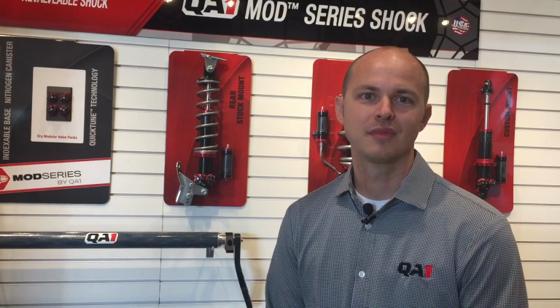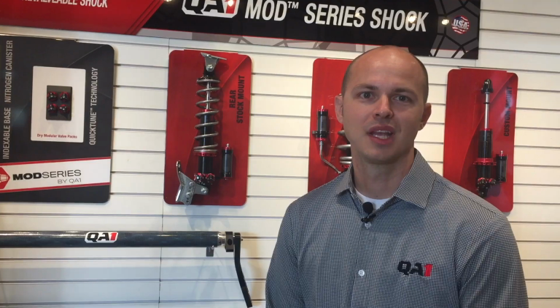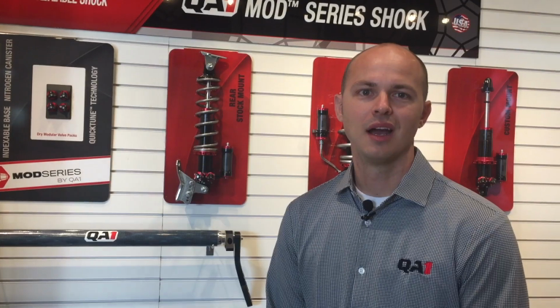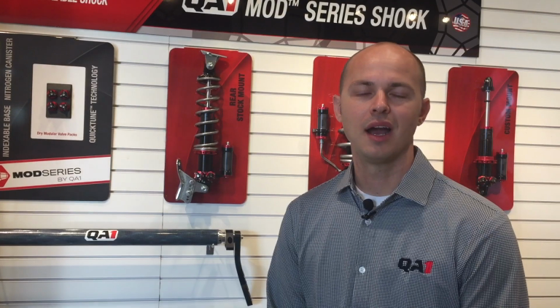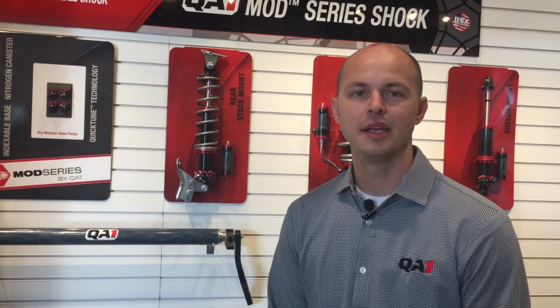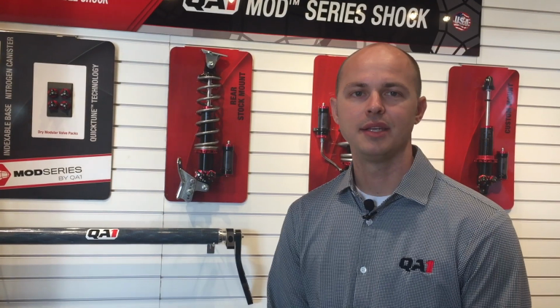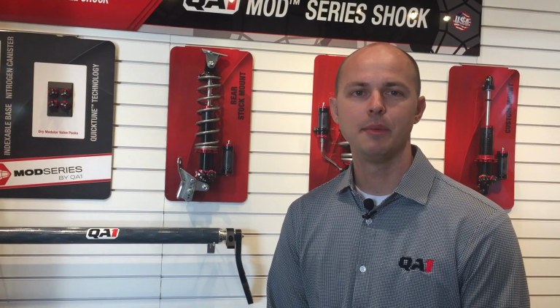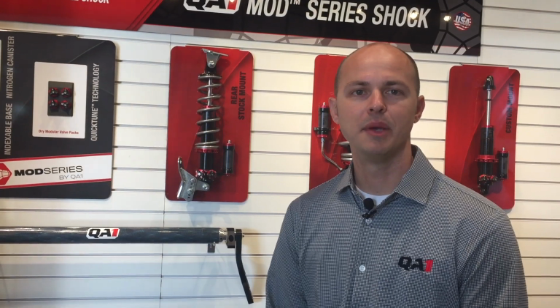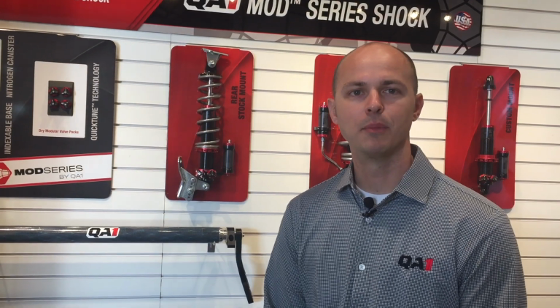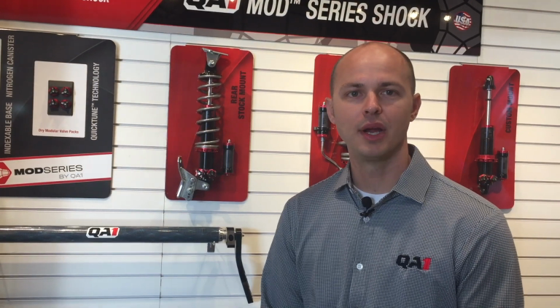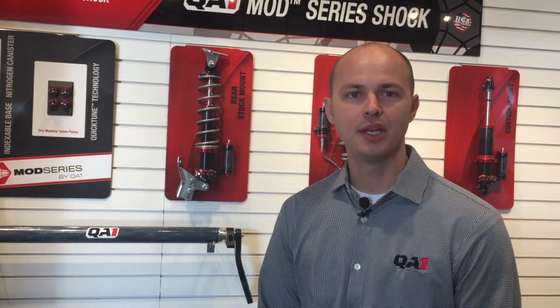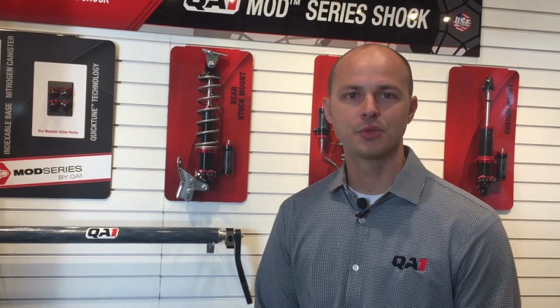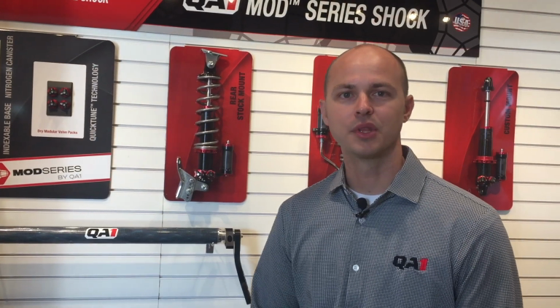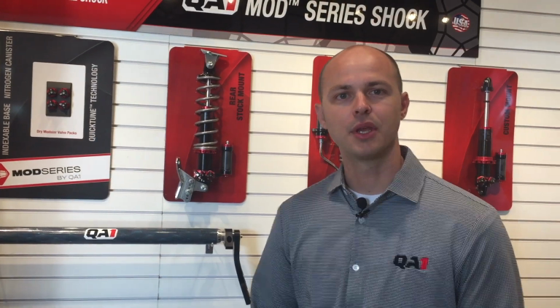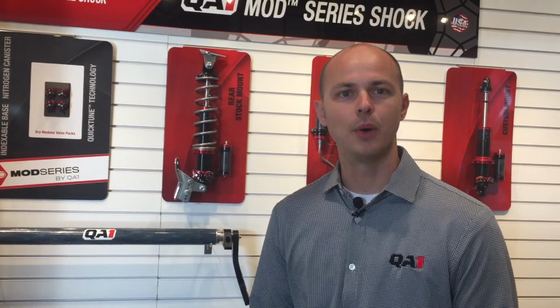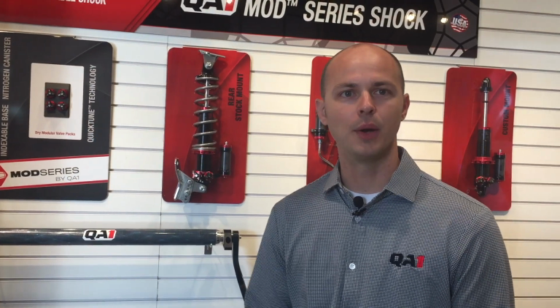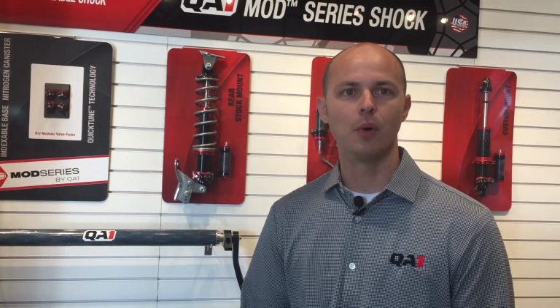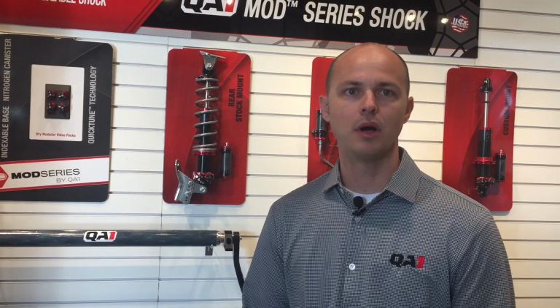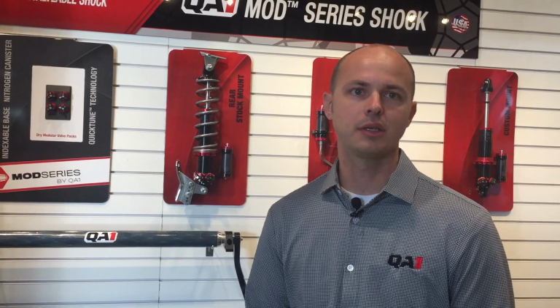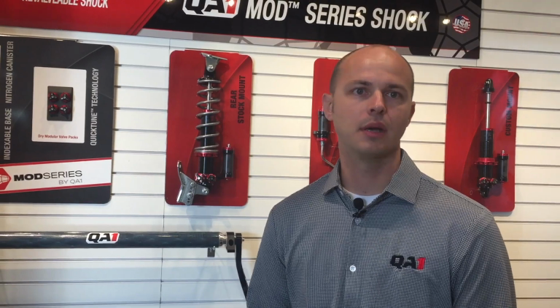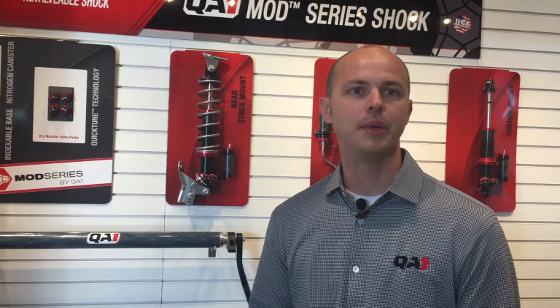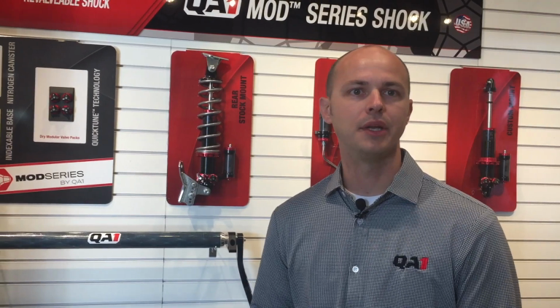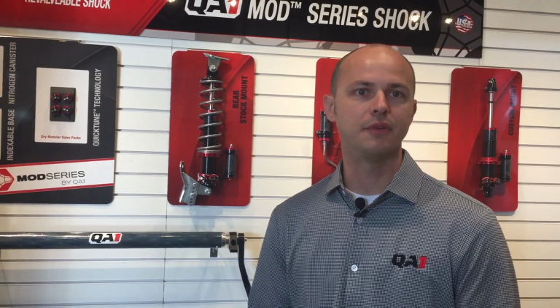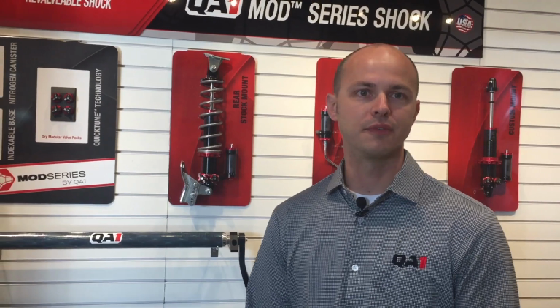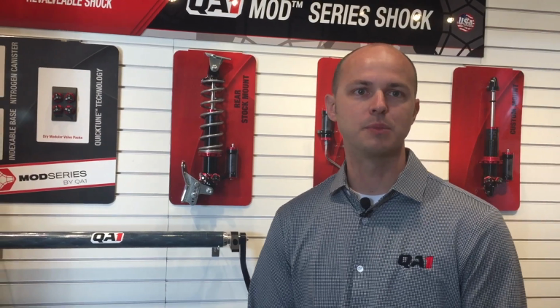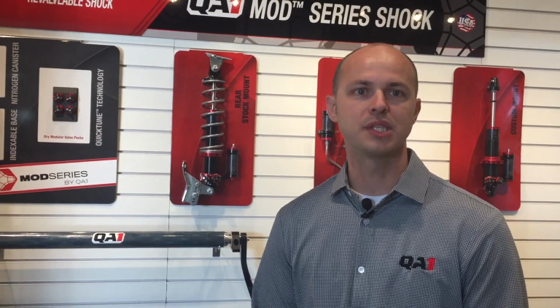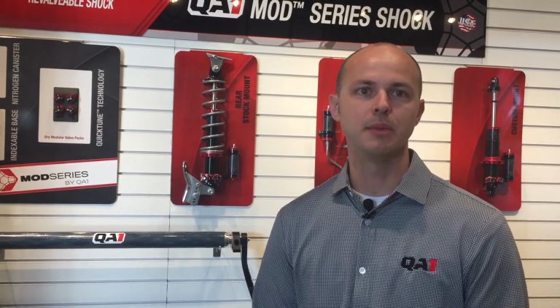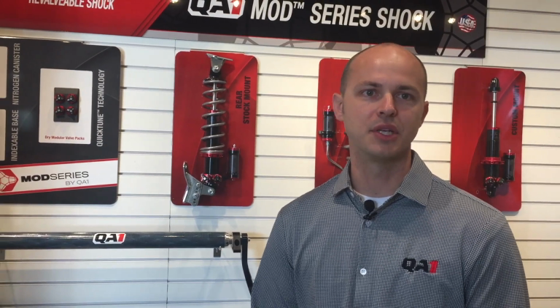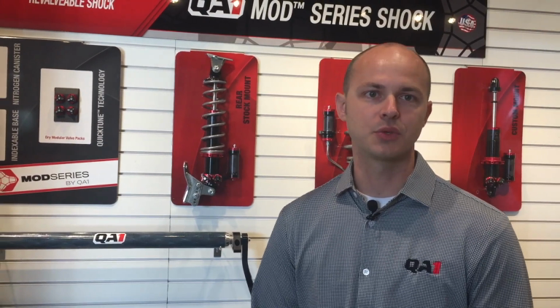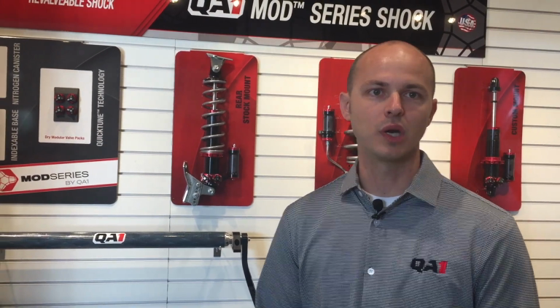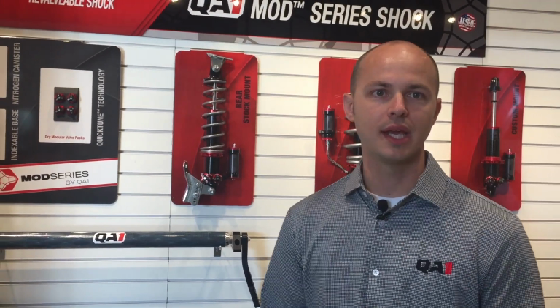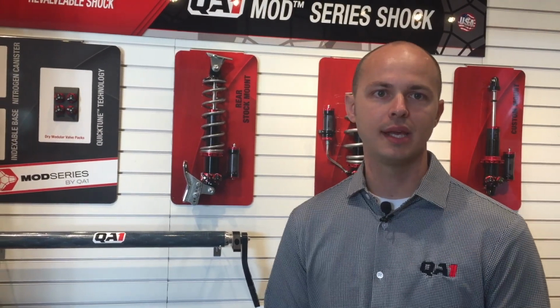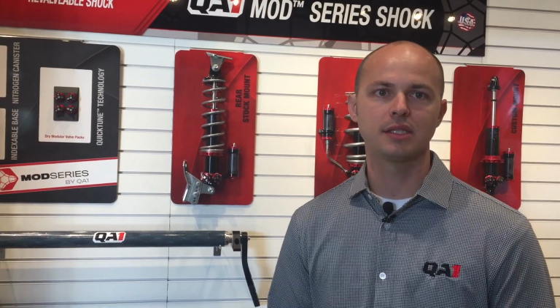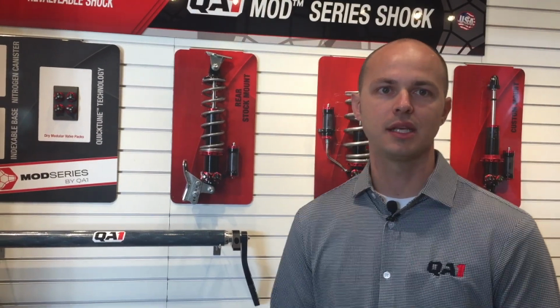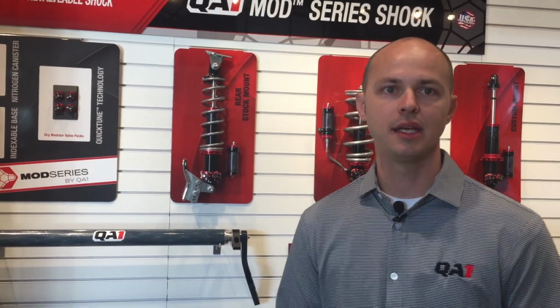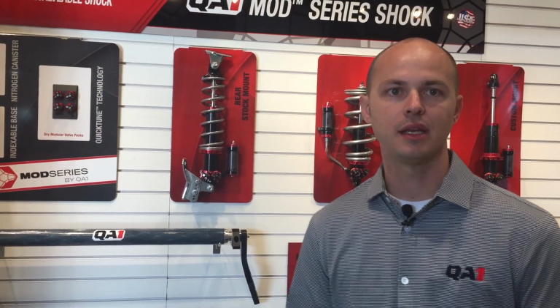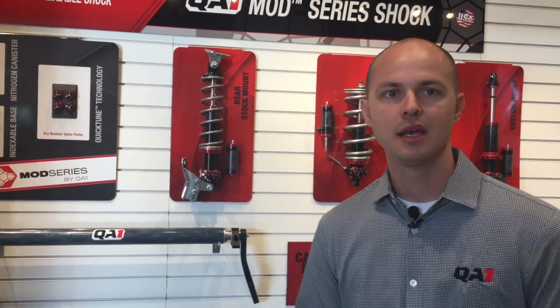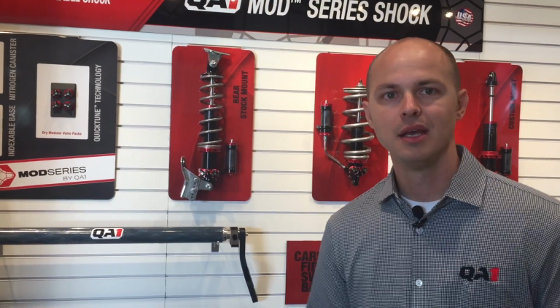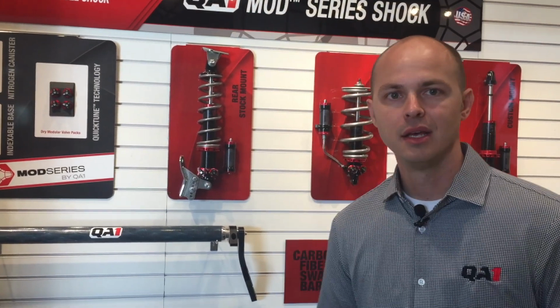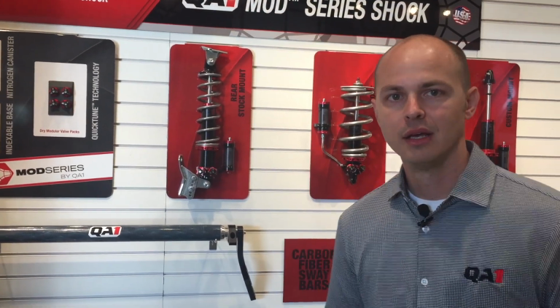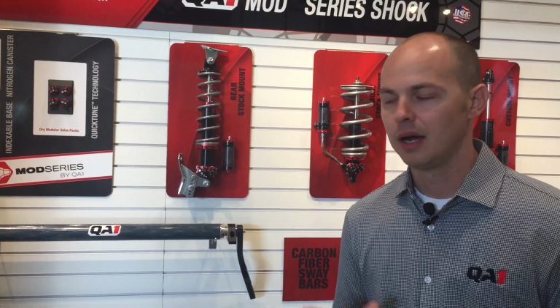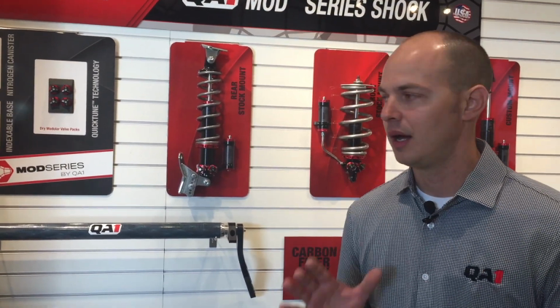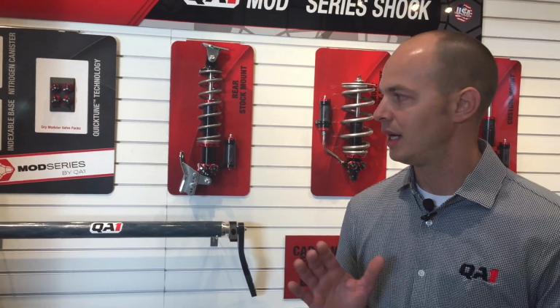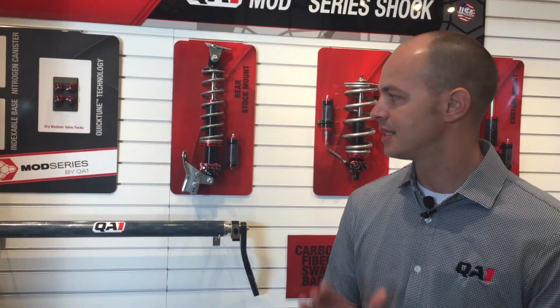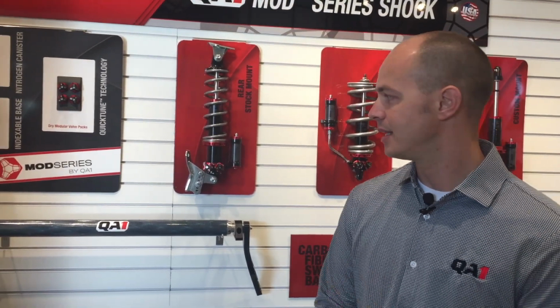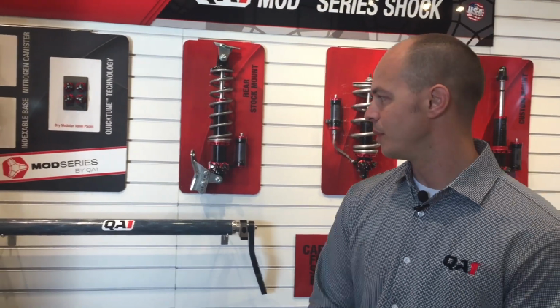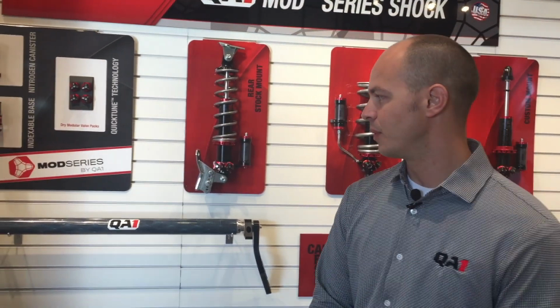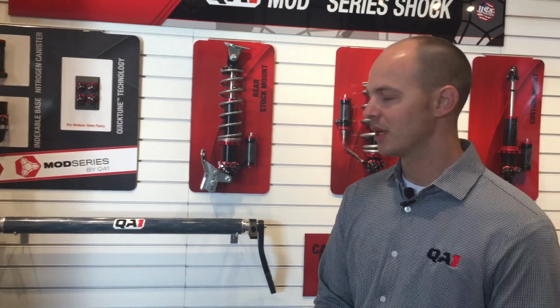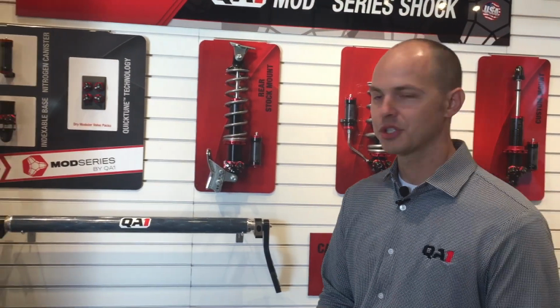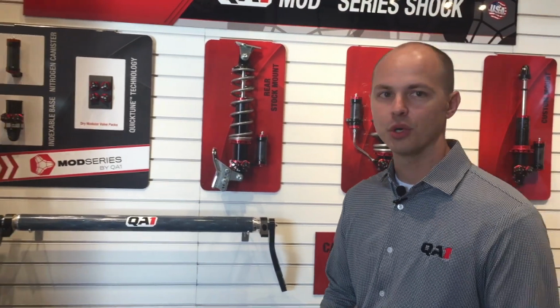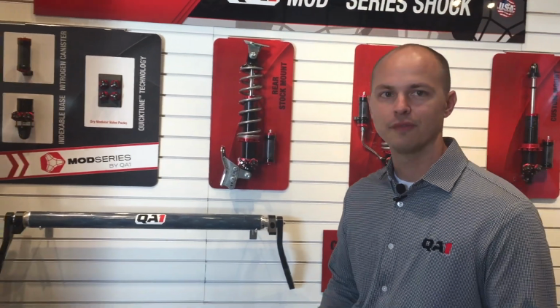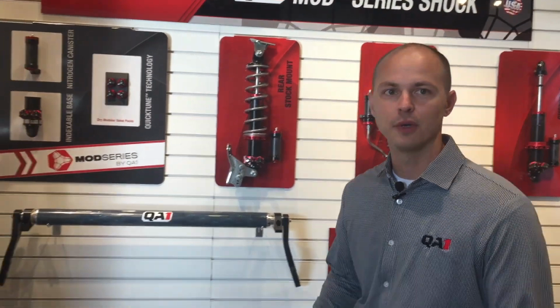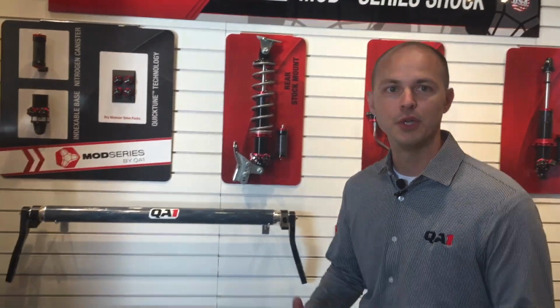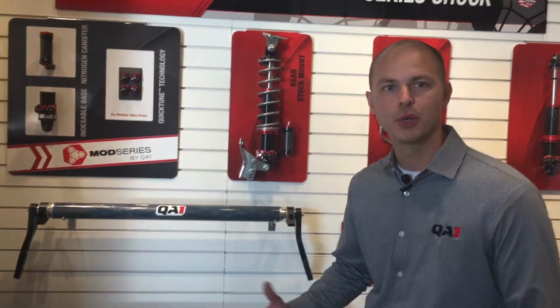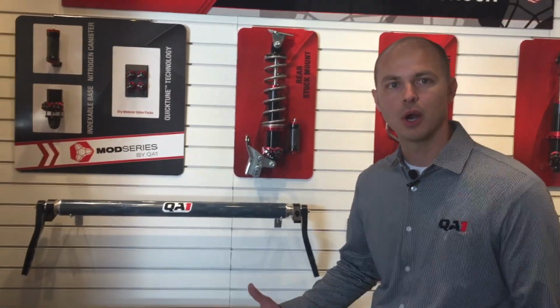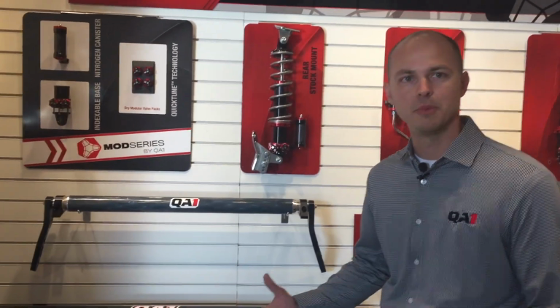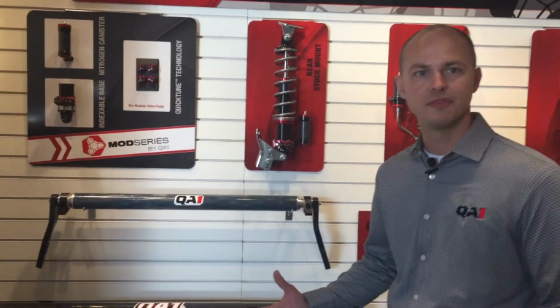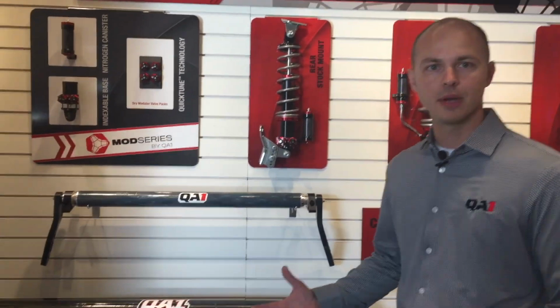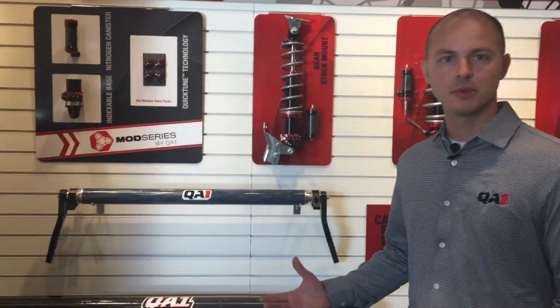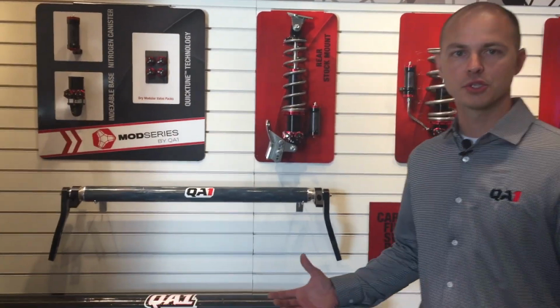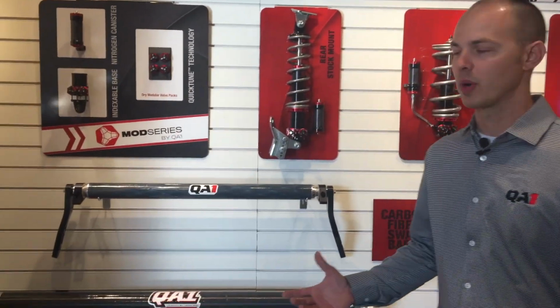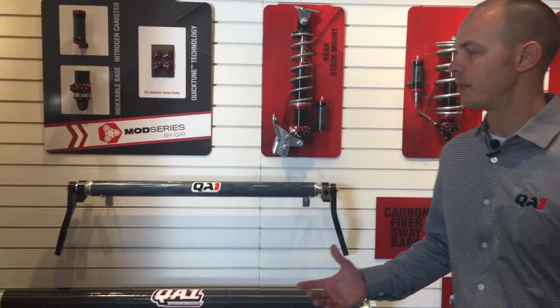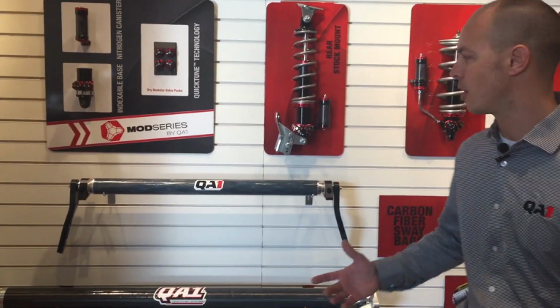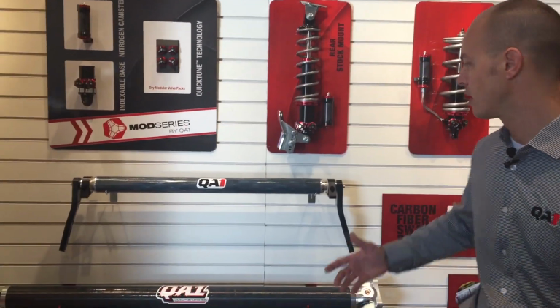Hi, Damian Braze with QA1 coming to you from SEMA 2018. Today we want to show off our new carbon fiber sway bar.